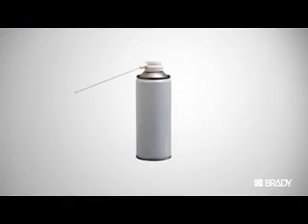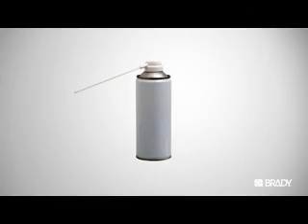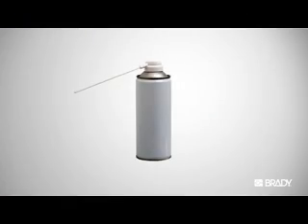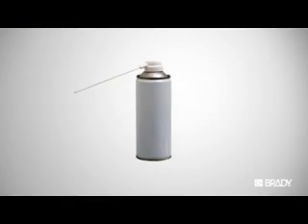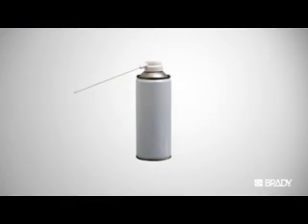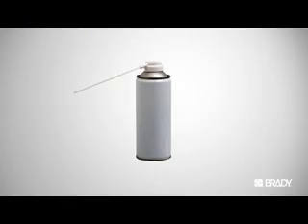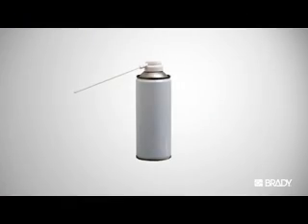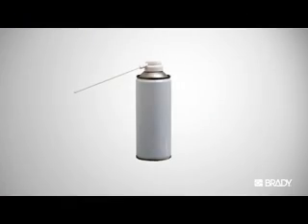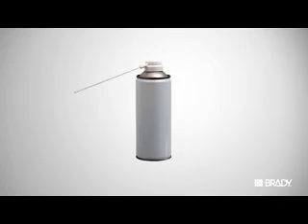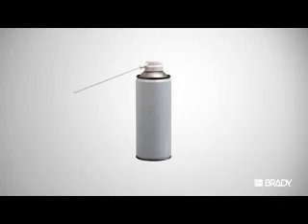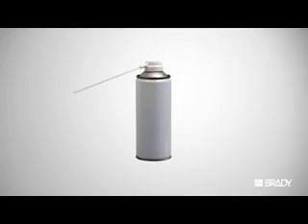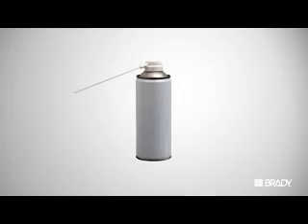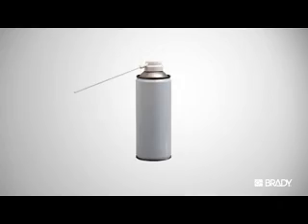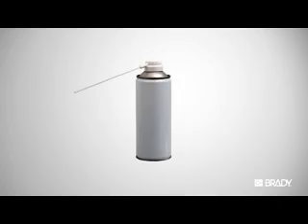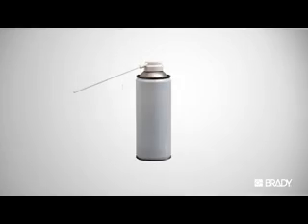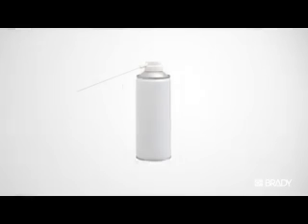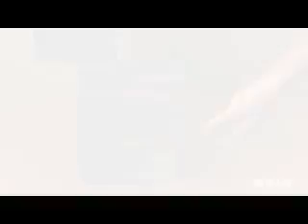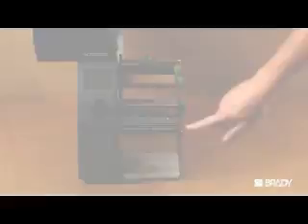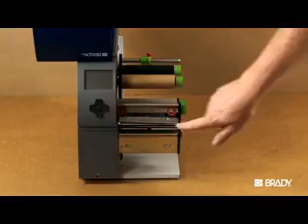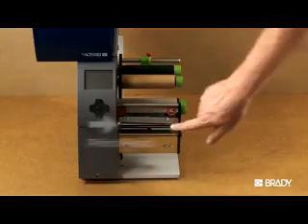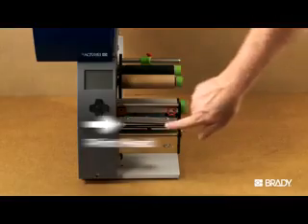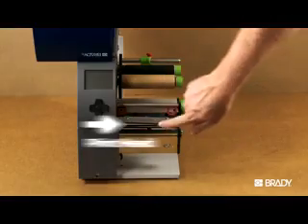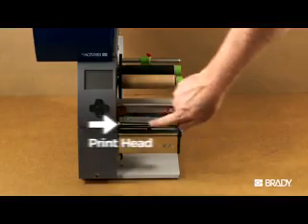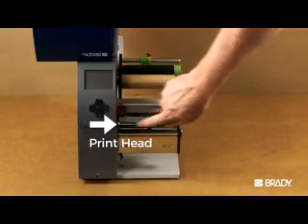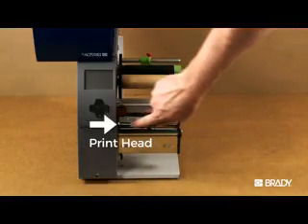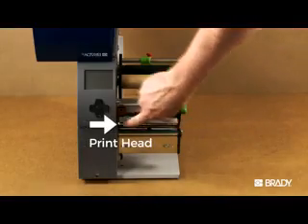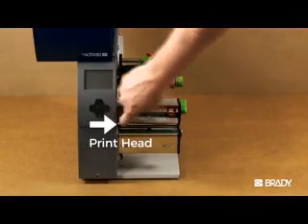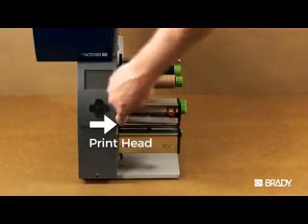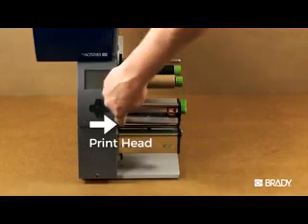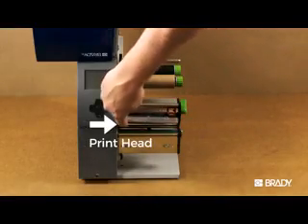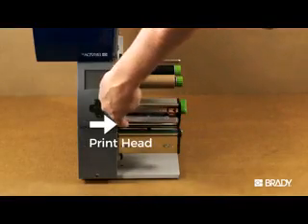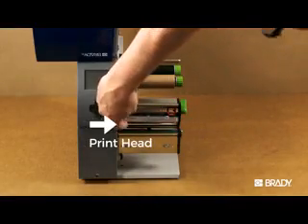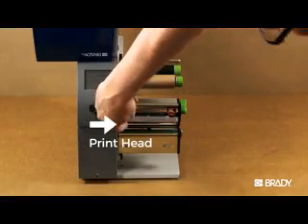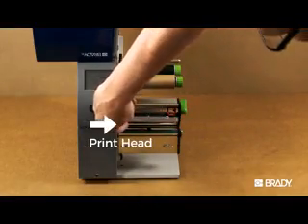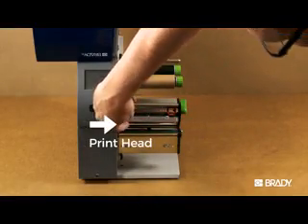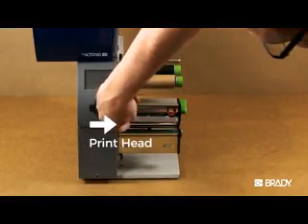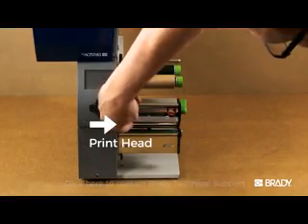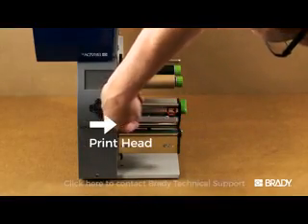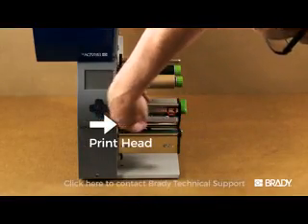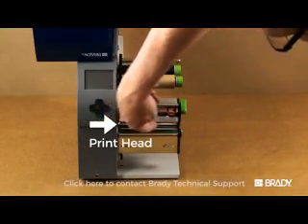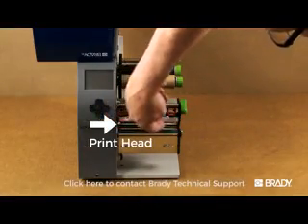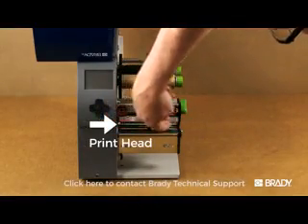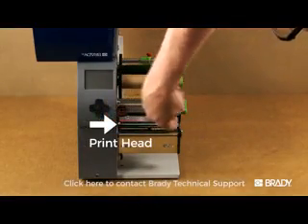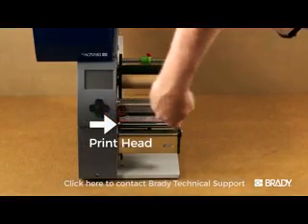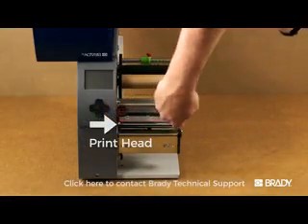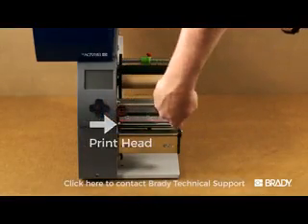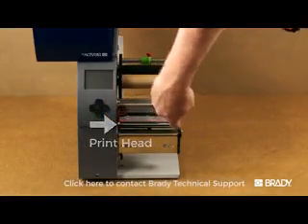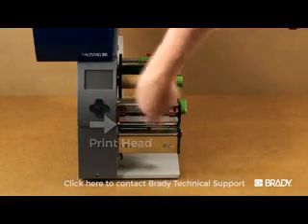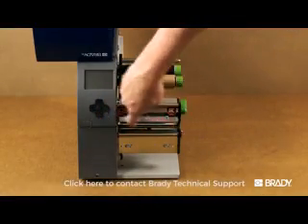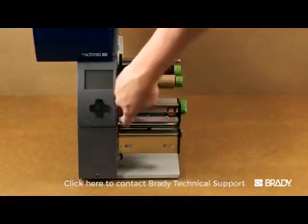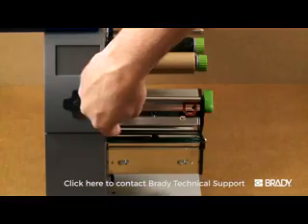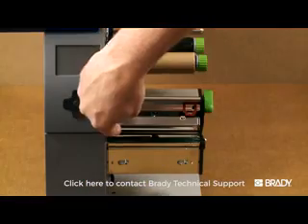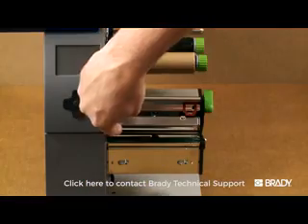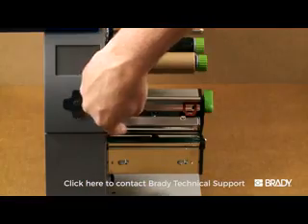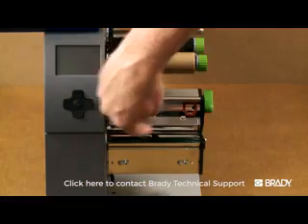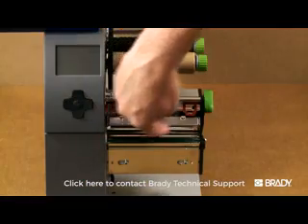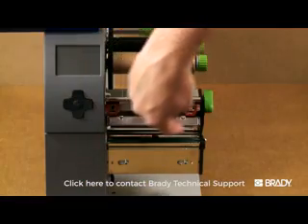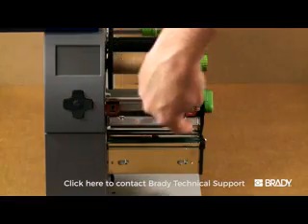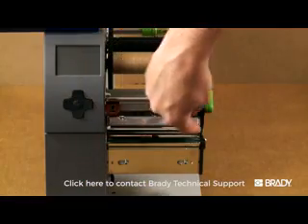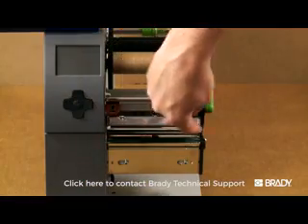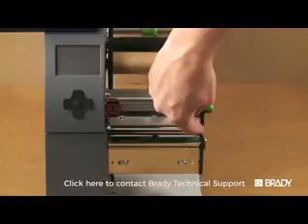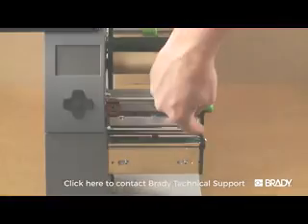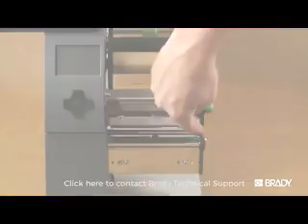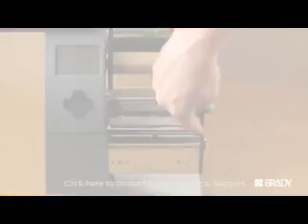If this does not resolve the issue, the printhead may require replacement. Contact Brady Technical Support for further troubleshooting.